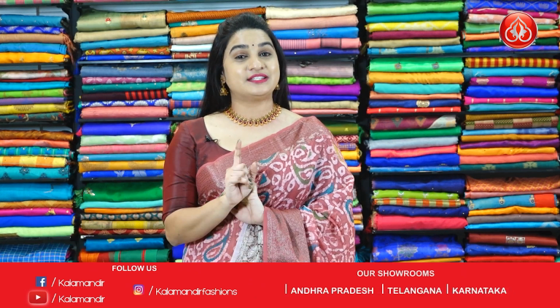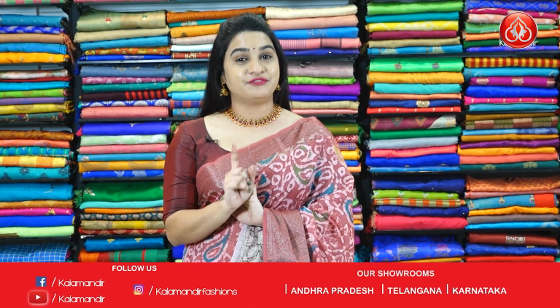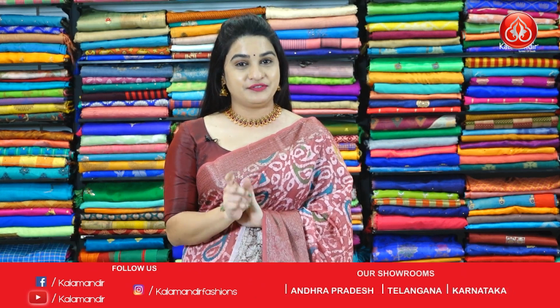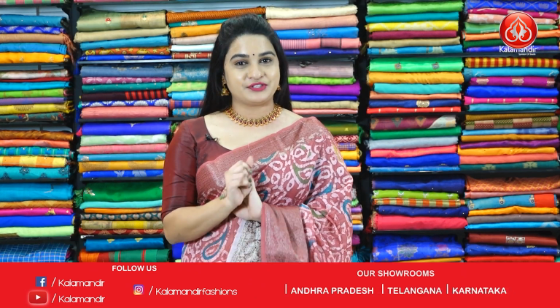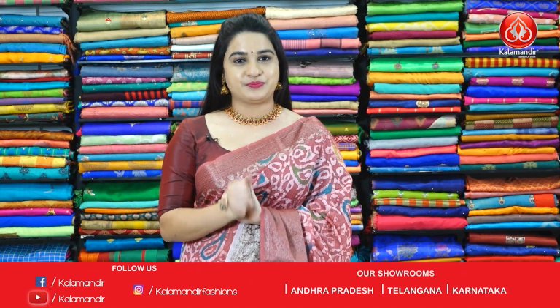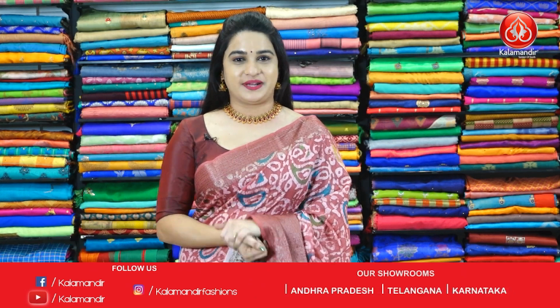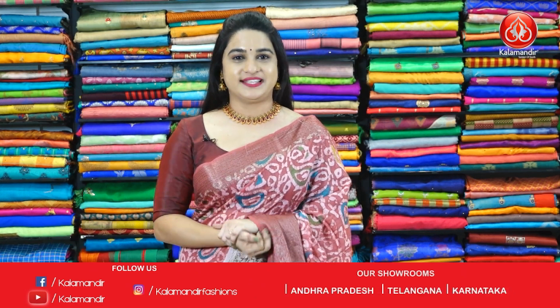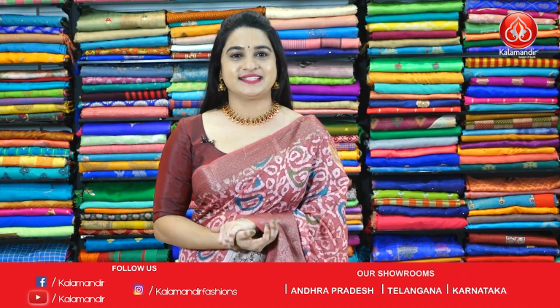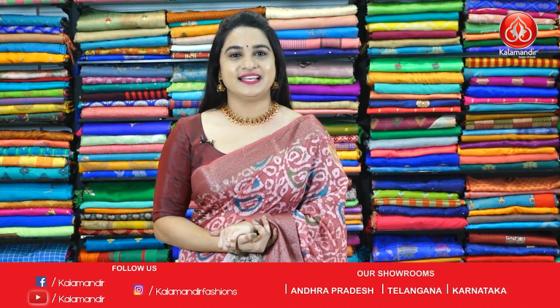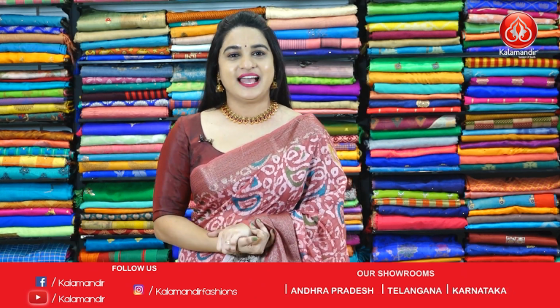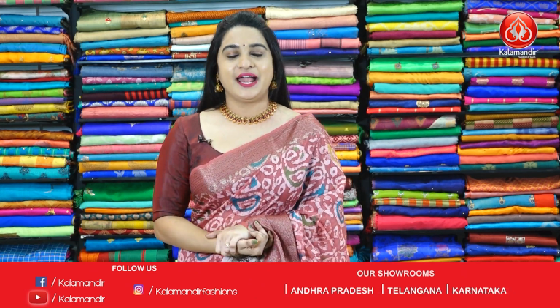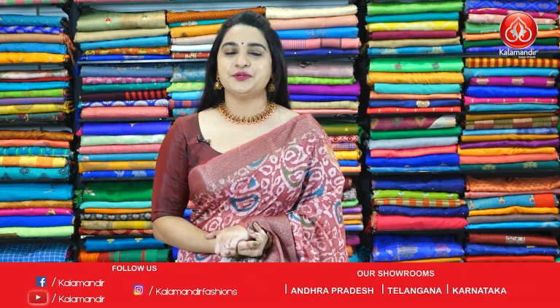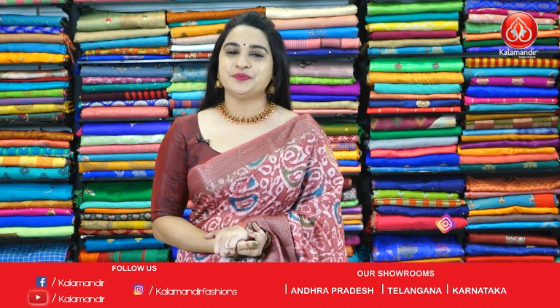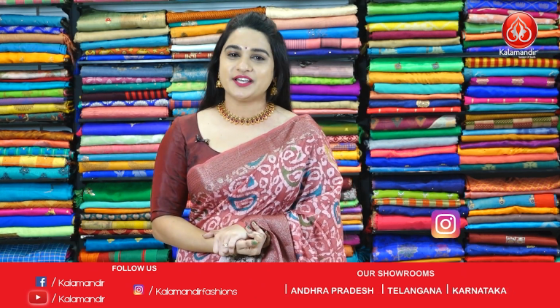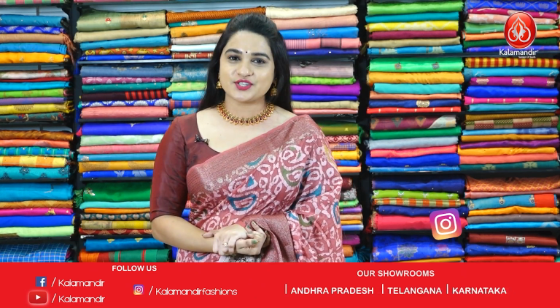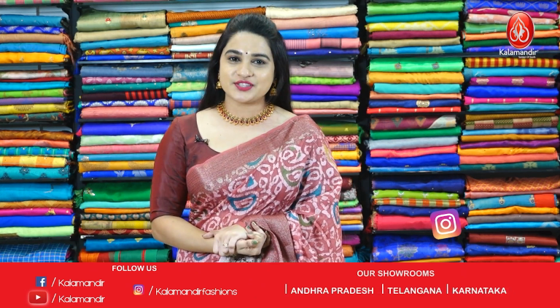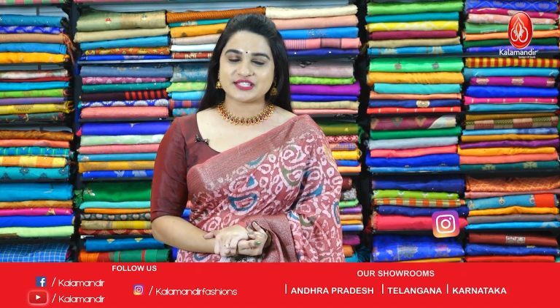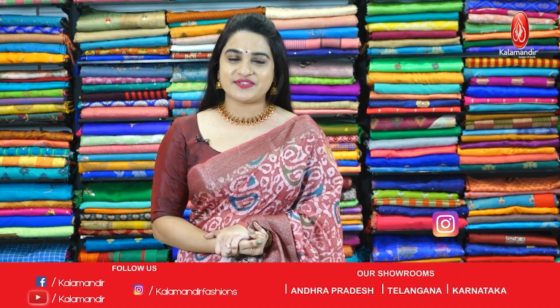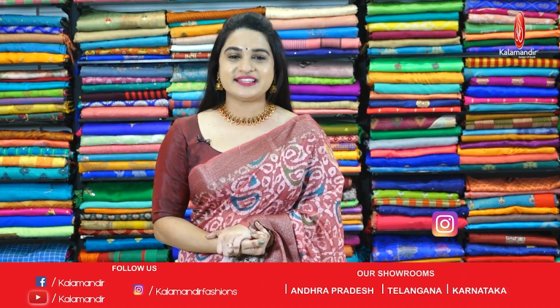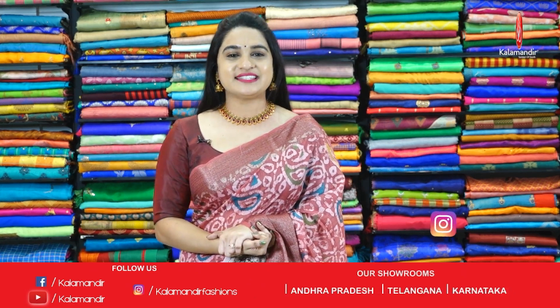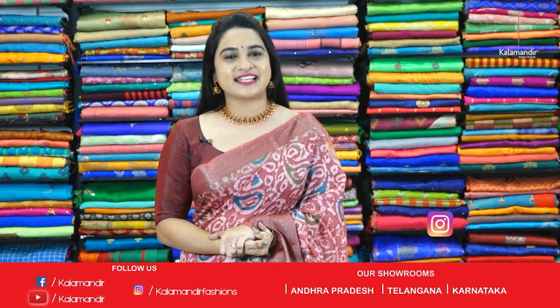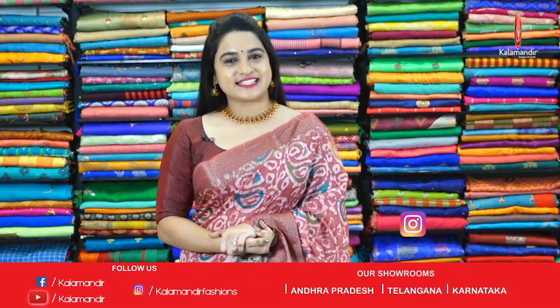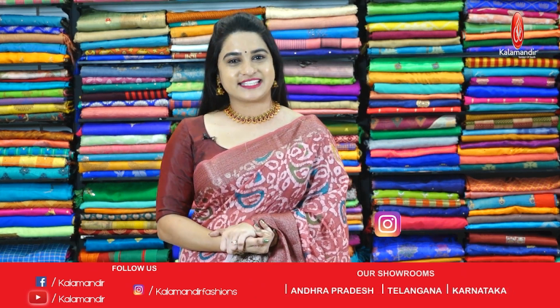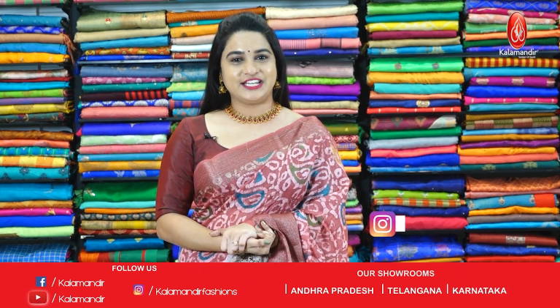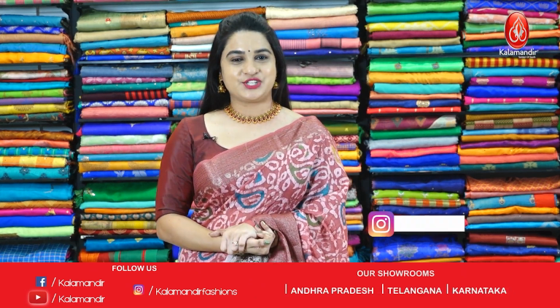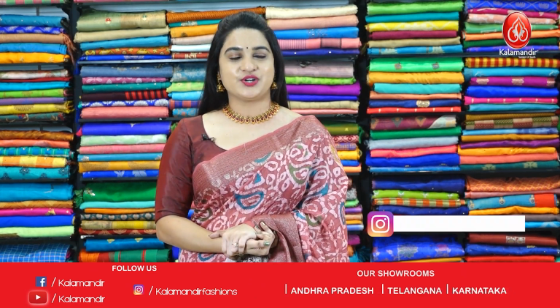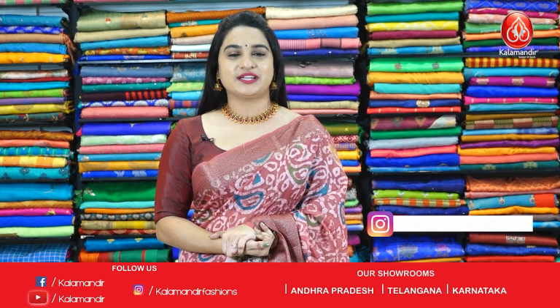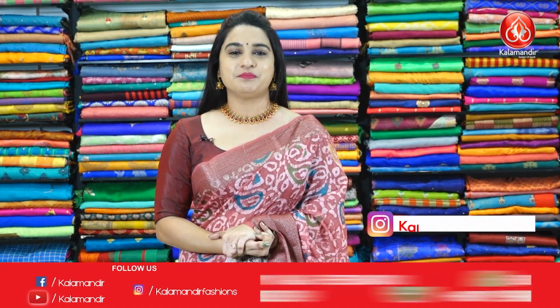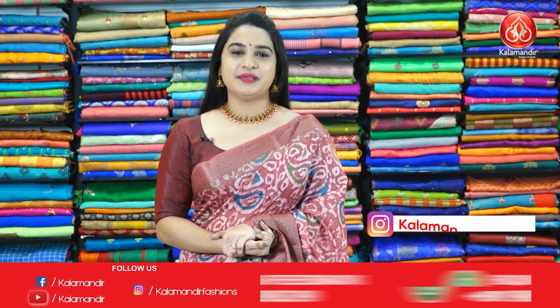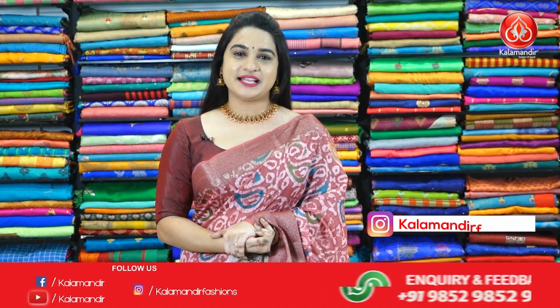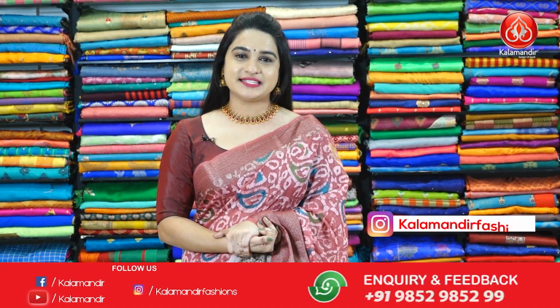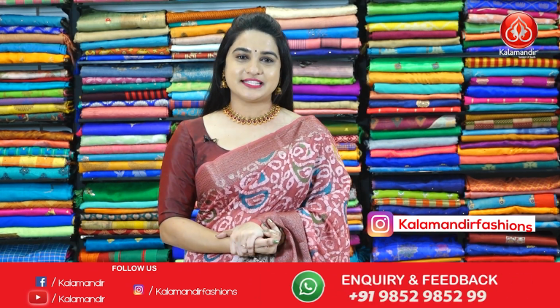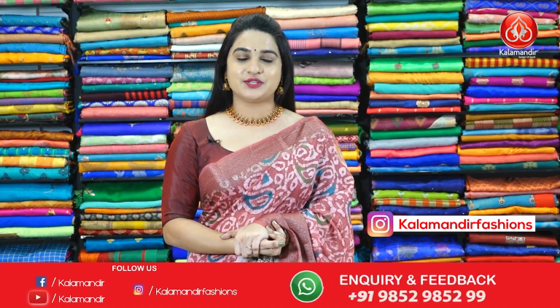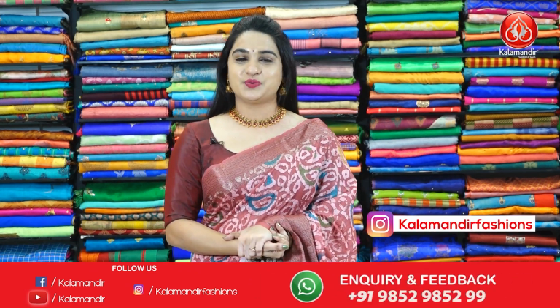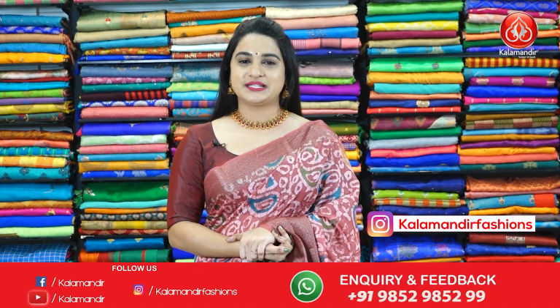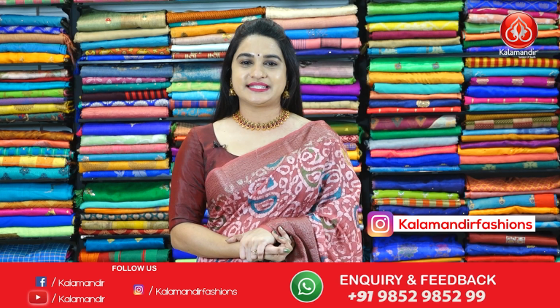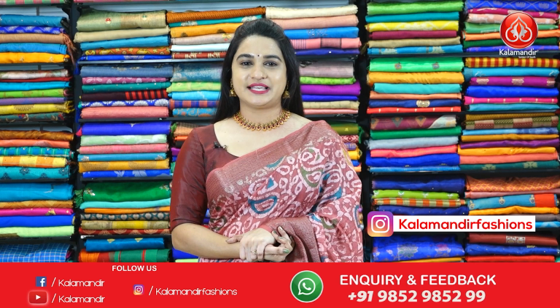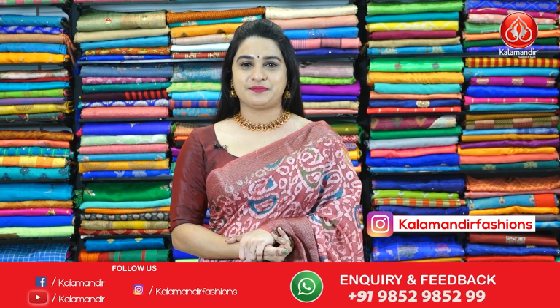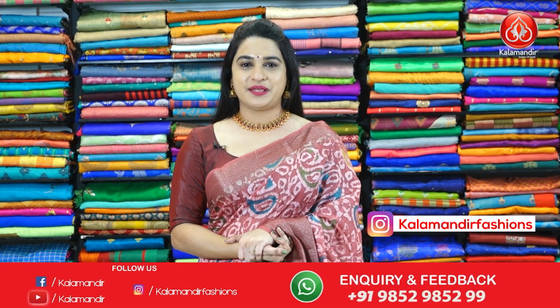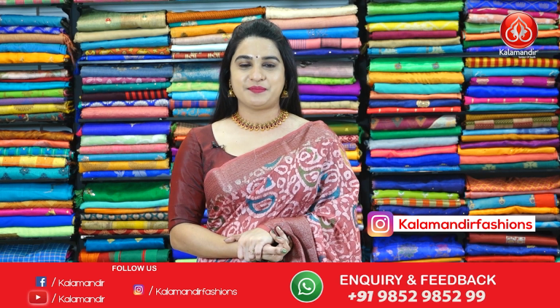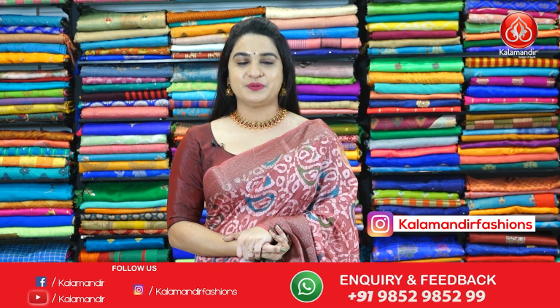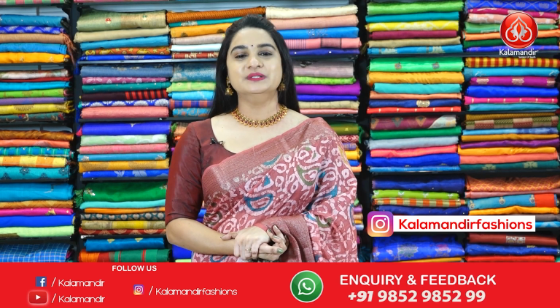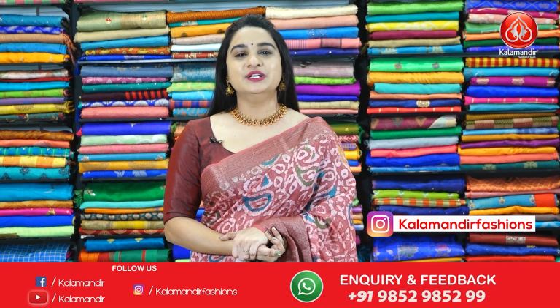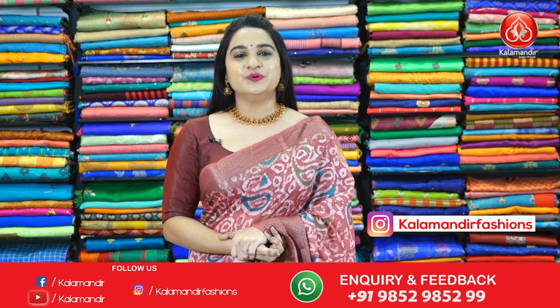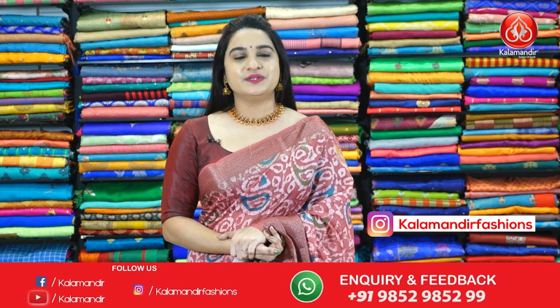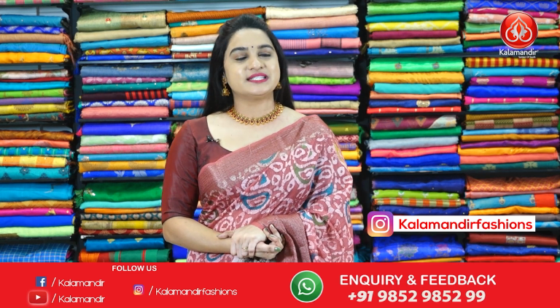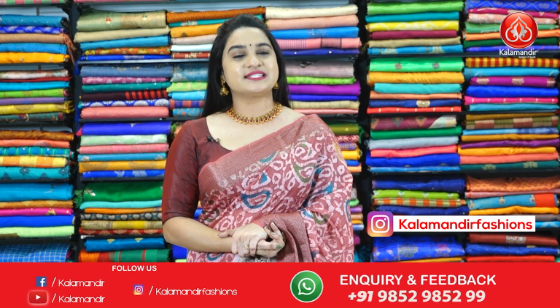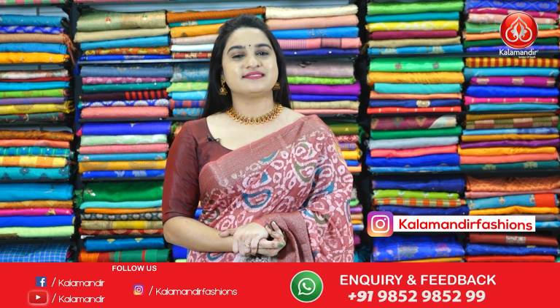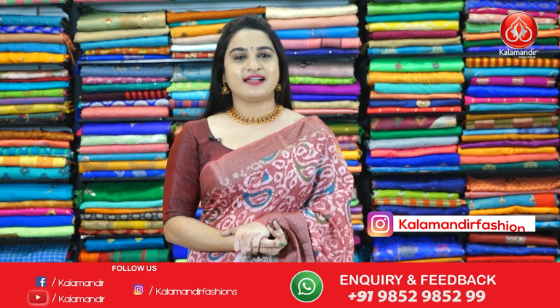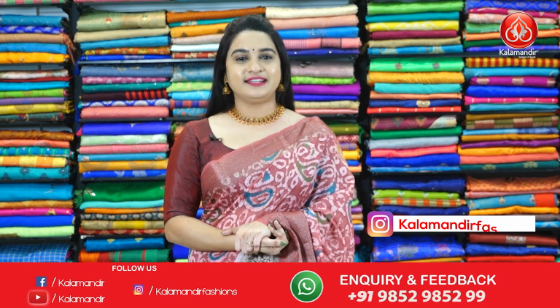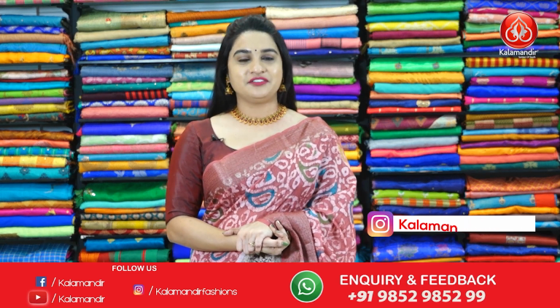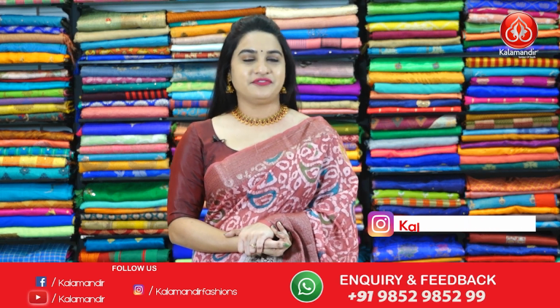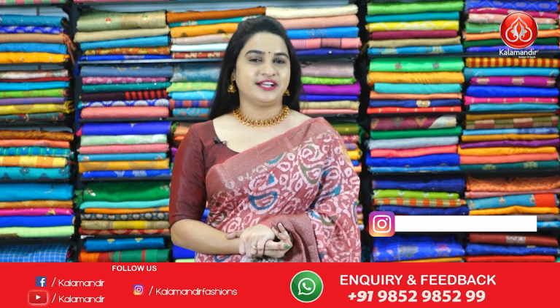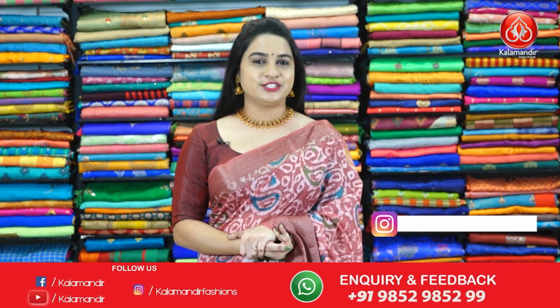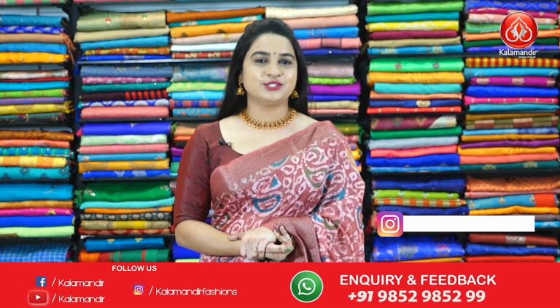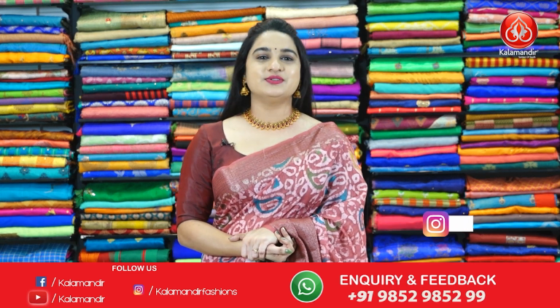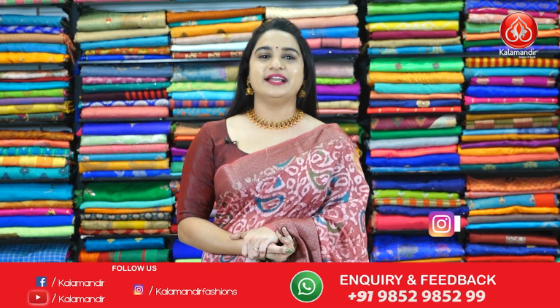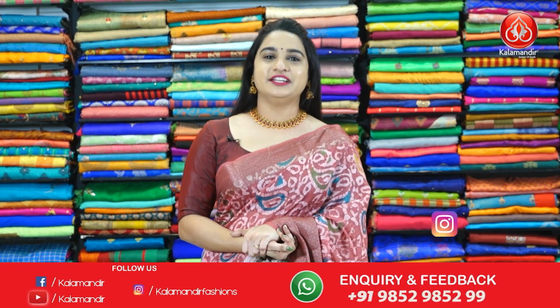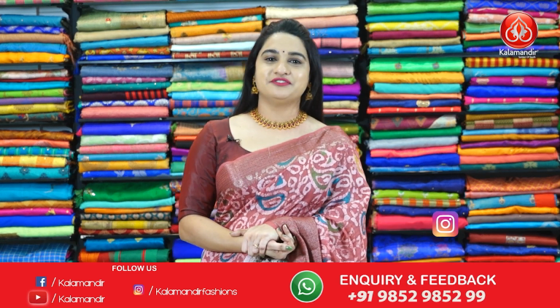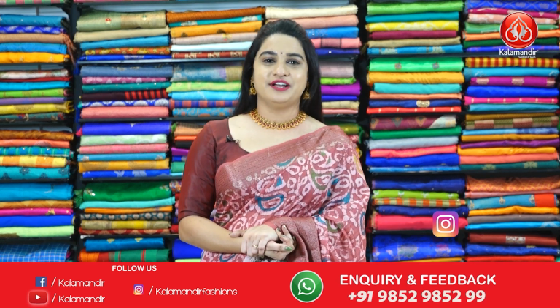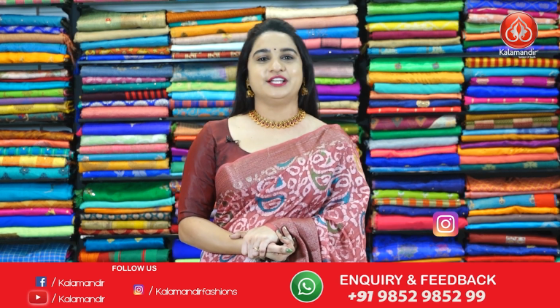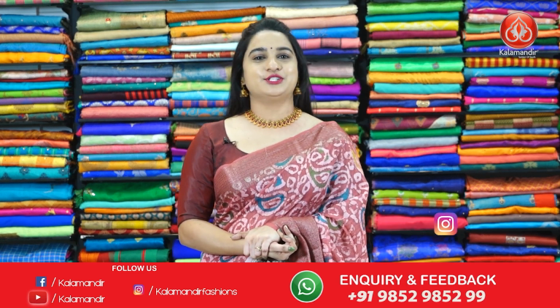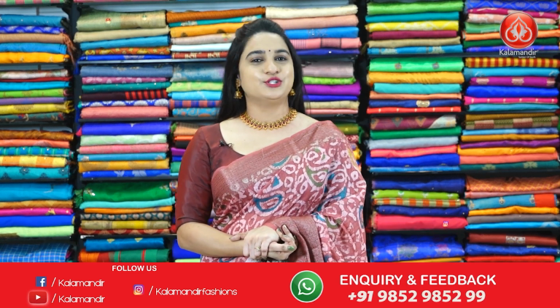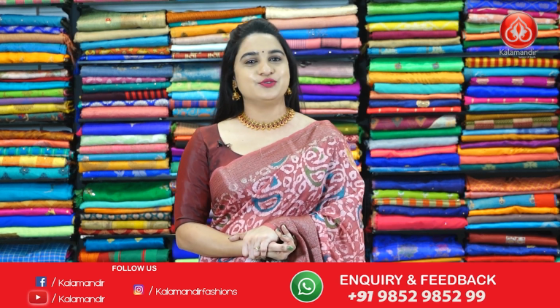That's the Viva's price. To purchase this one, take a screenshot and ping us on our WhatsApp number which is 9852985299.